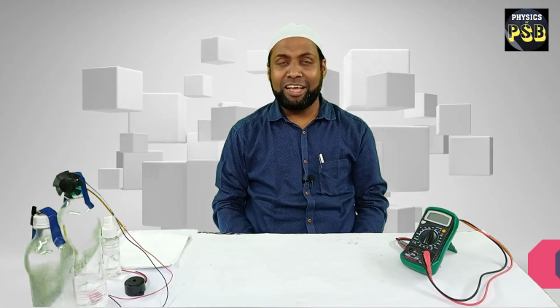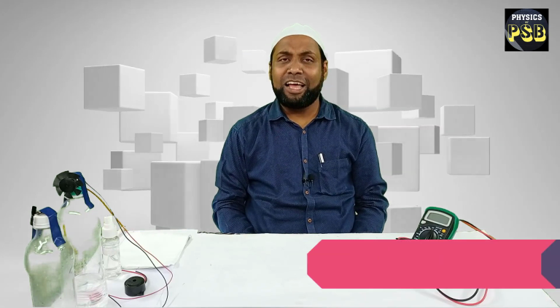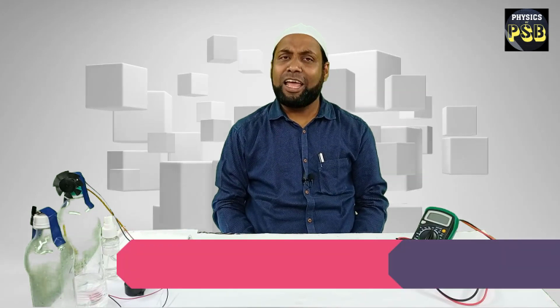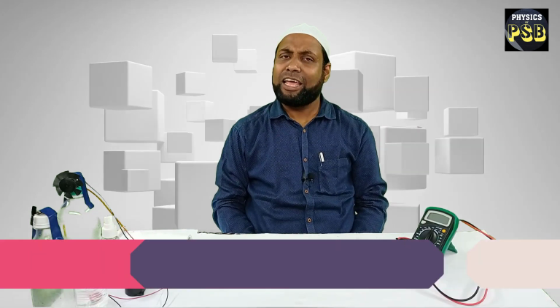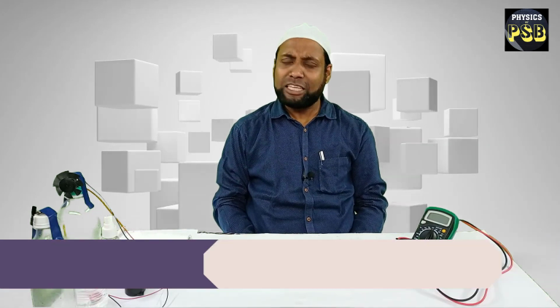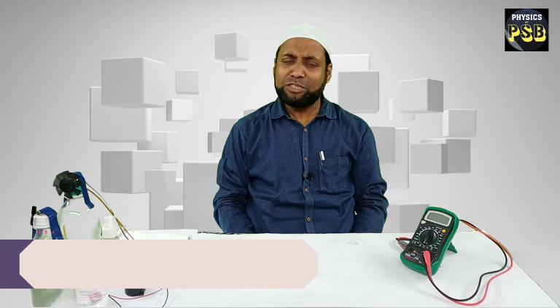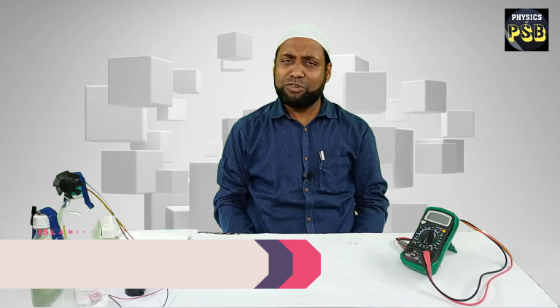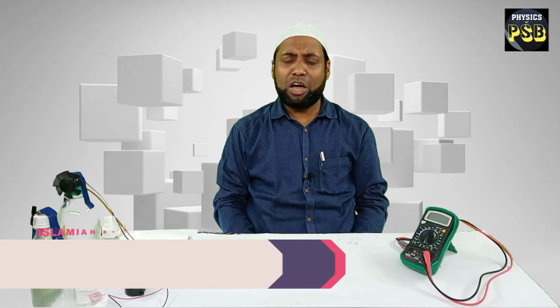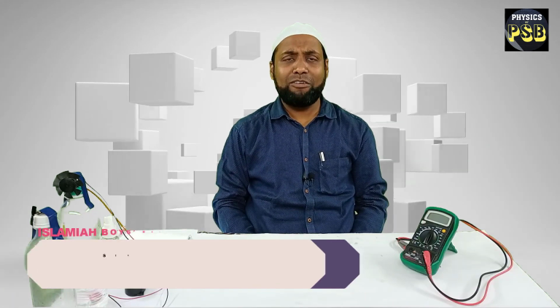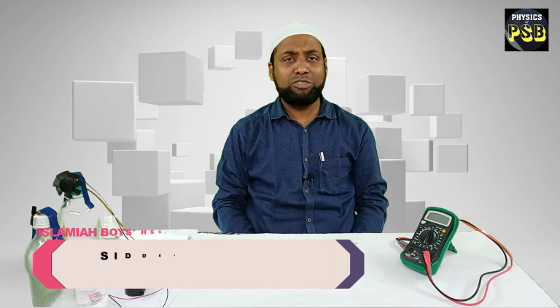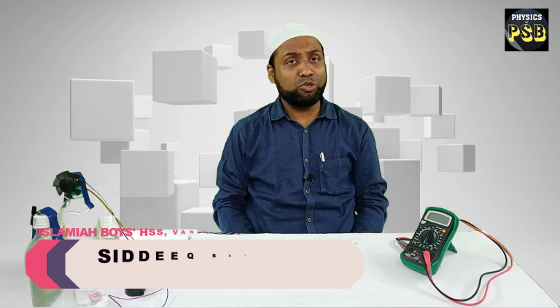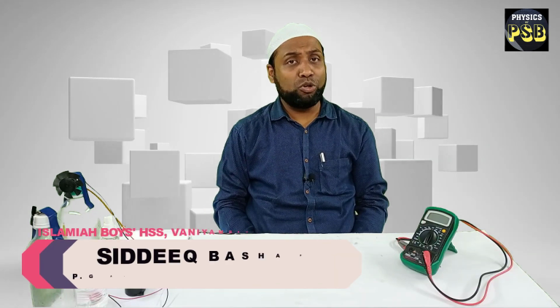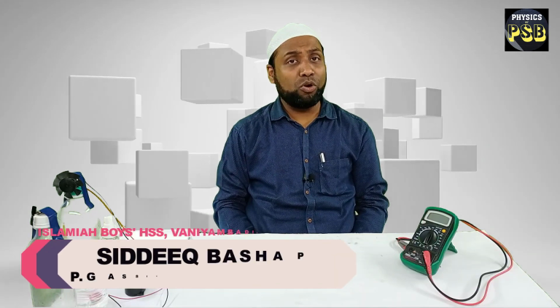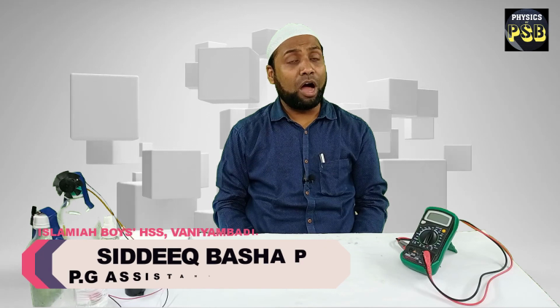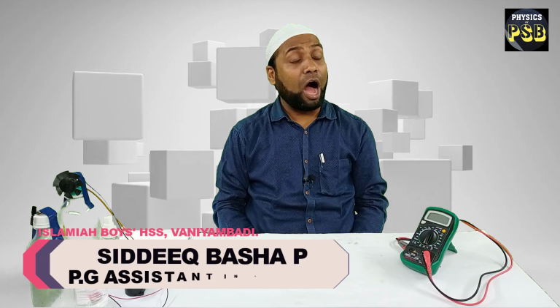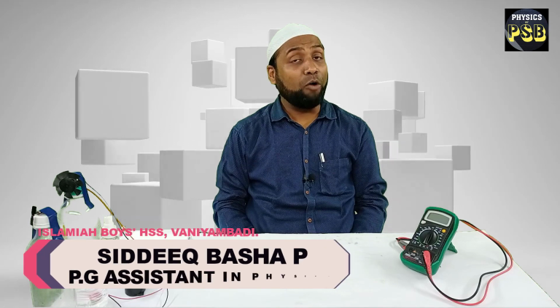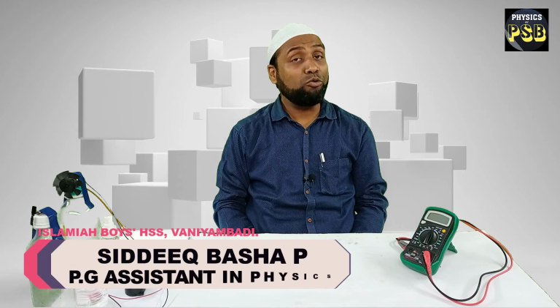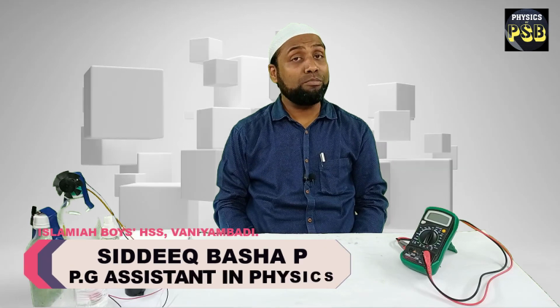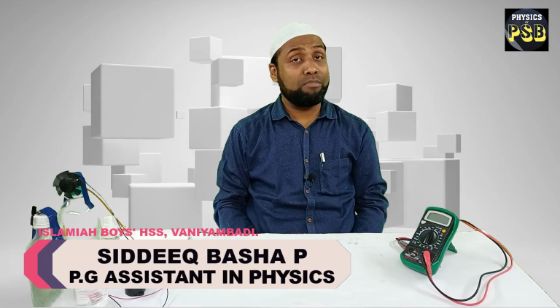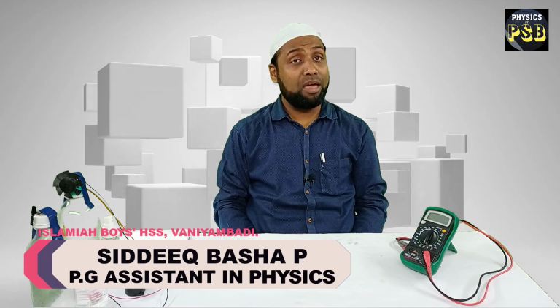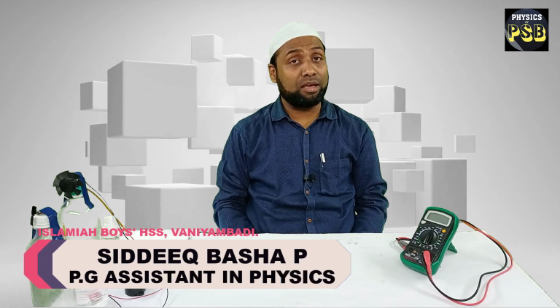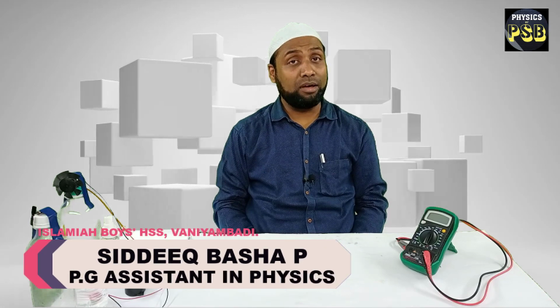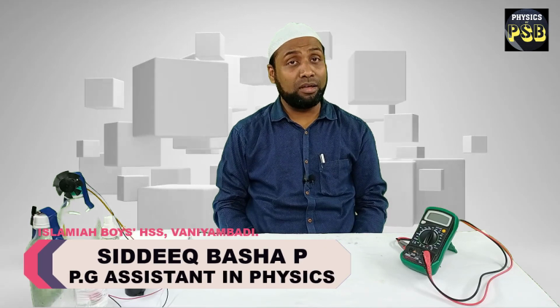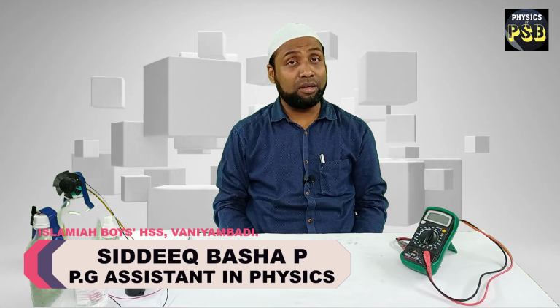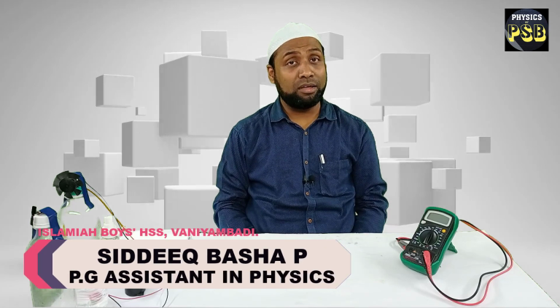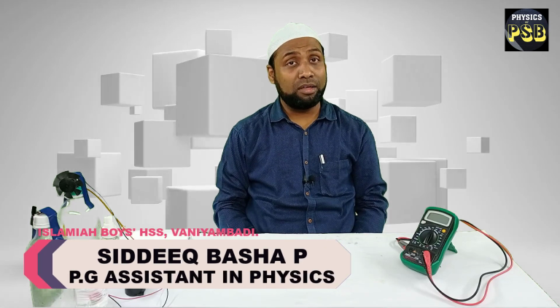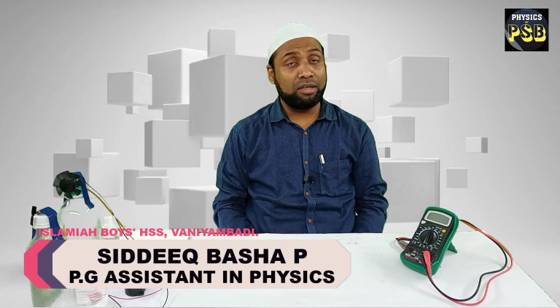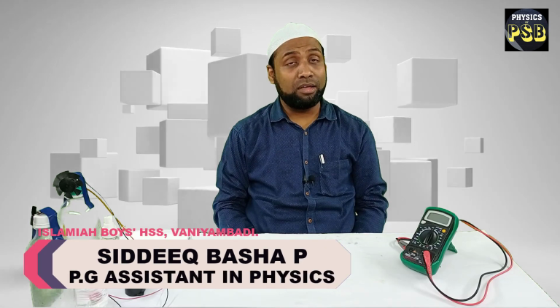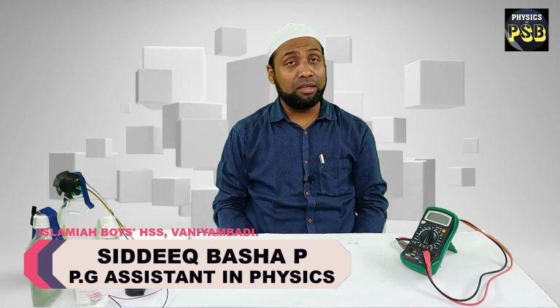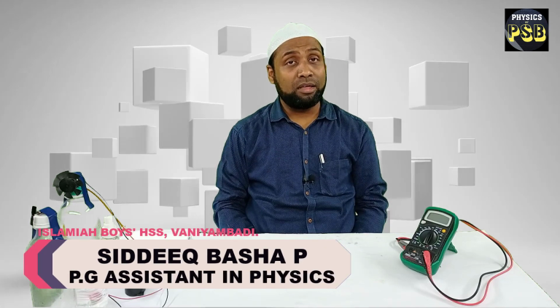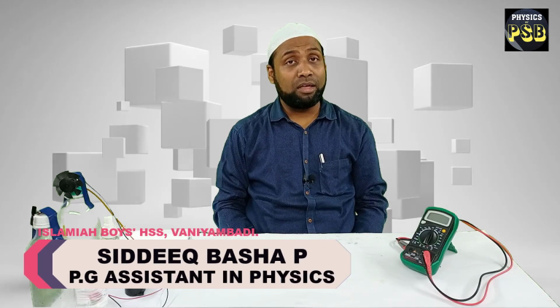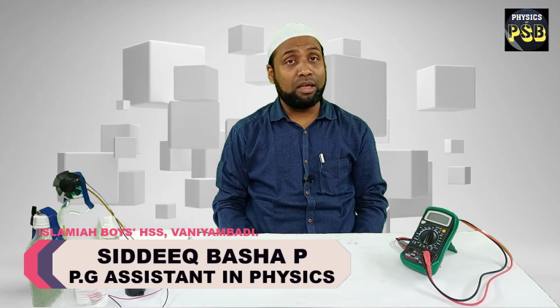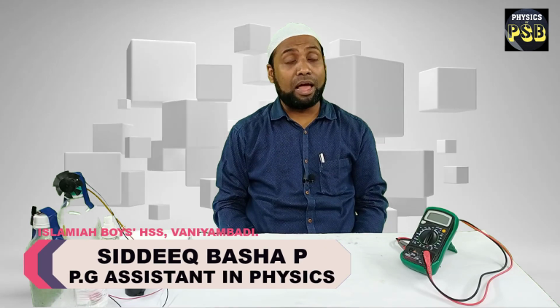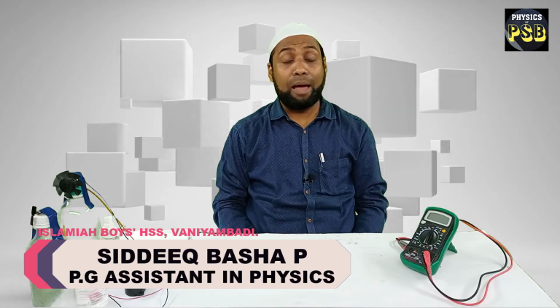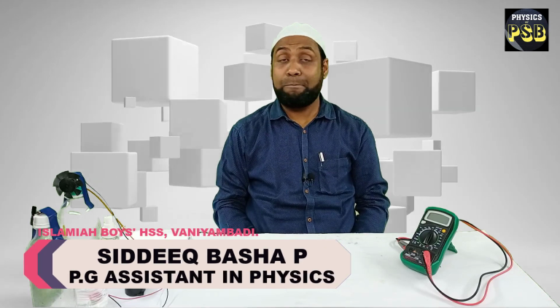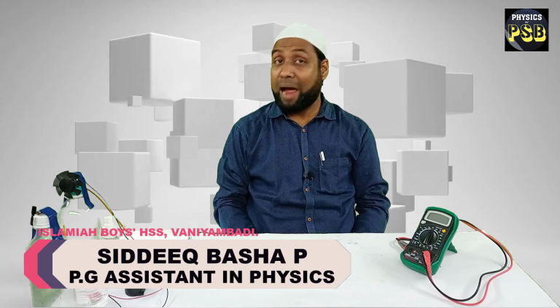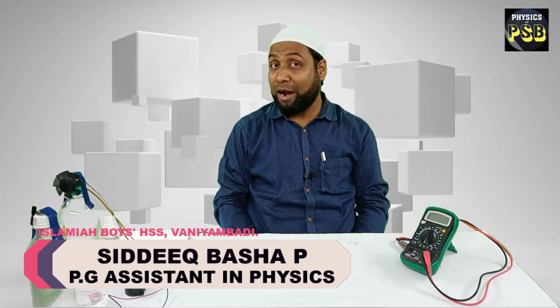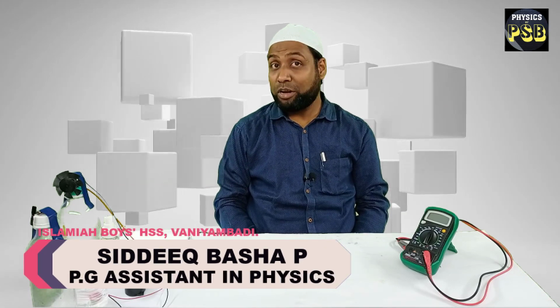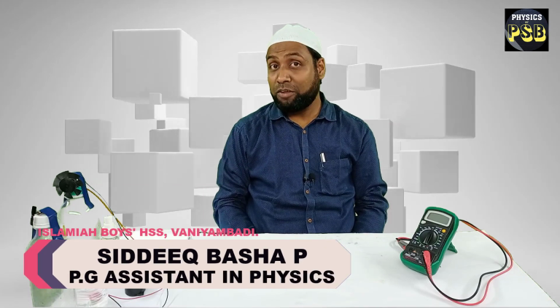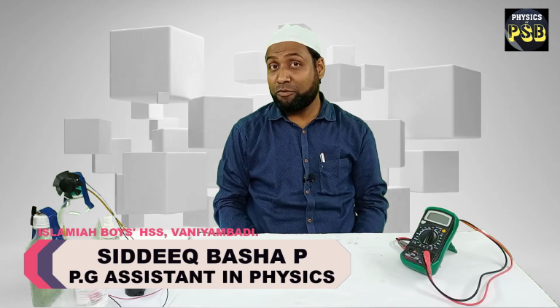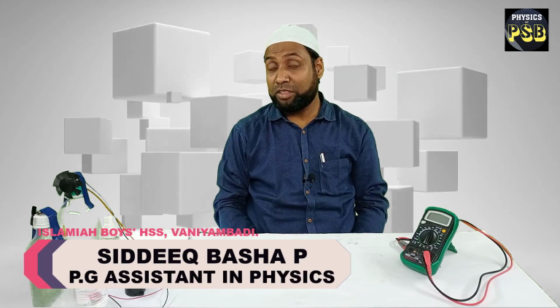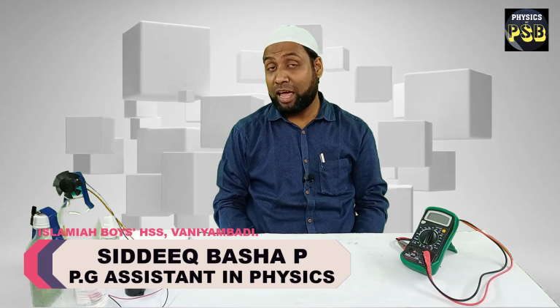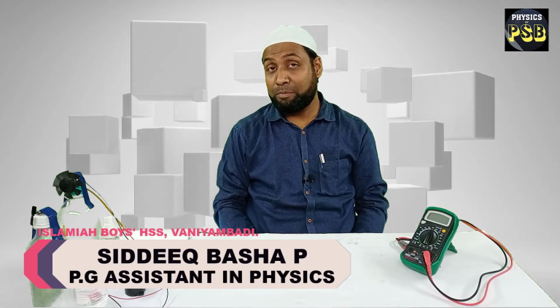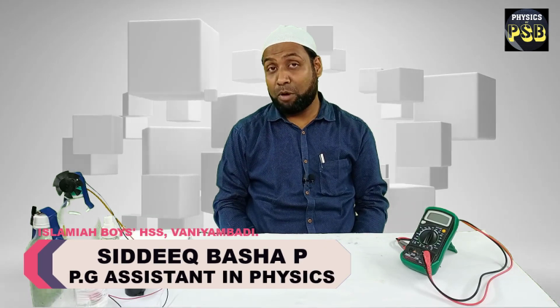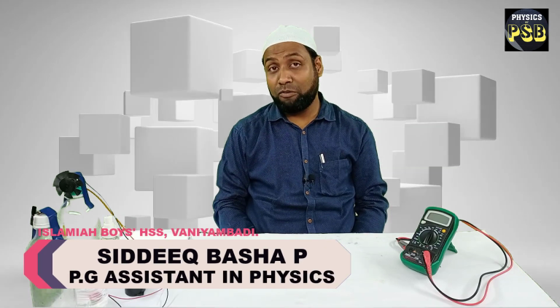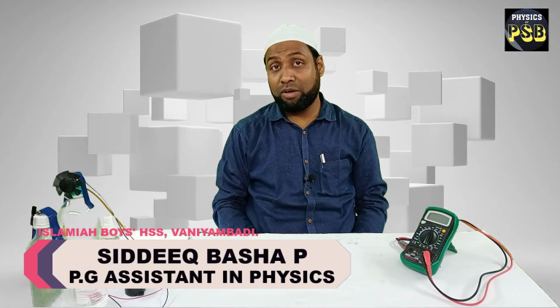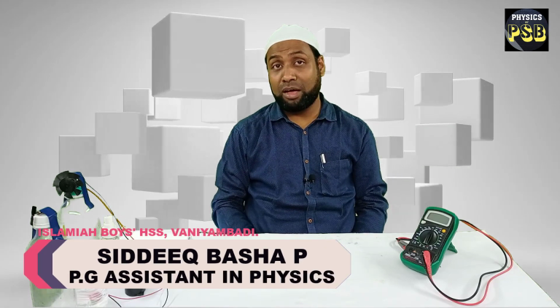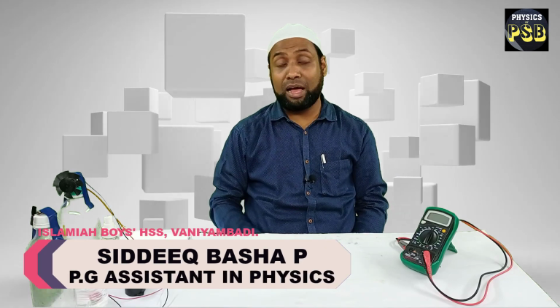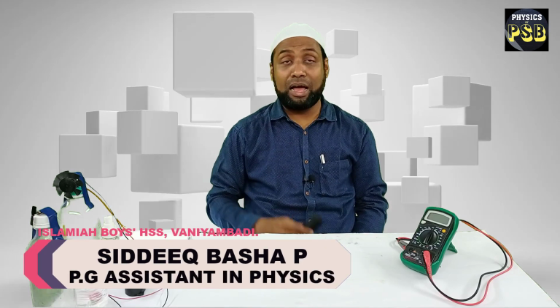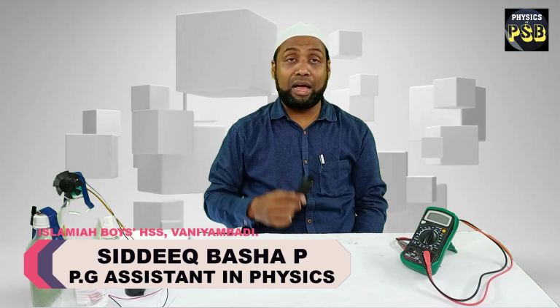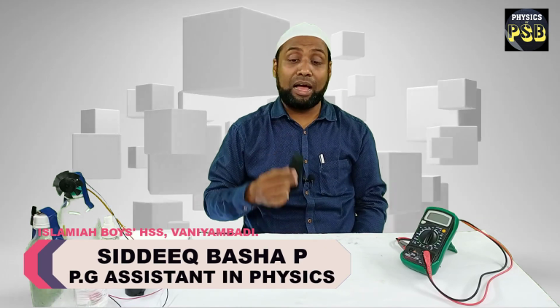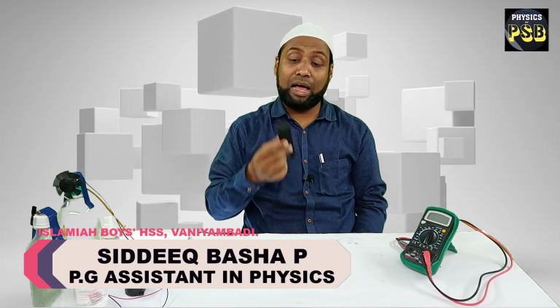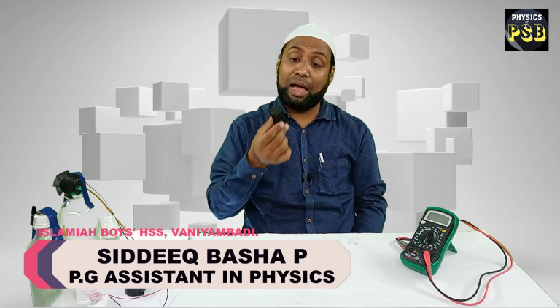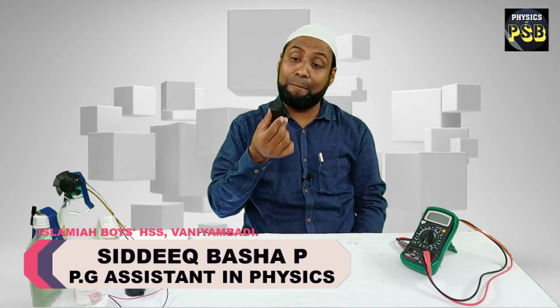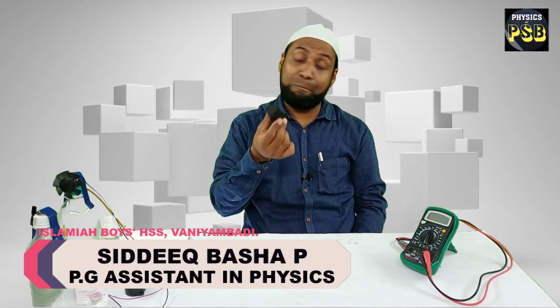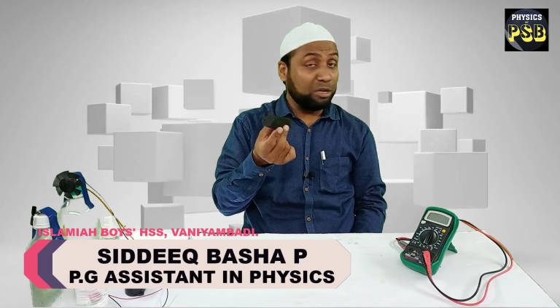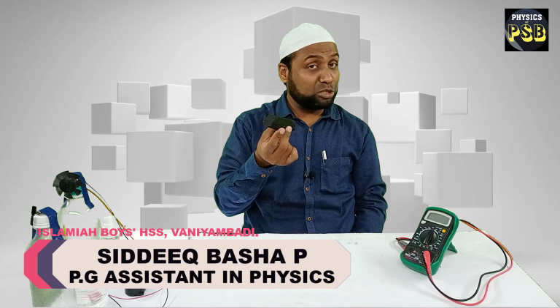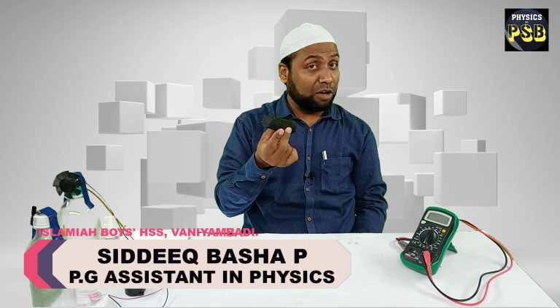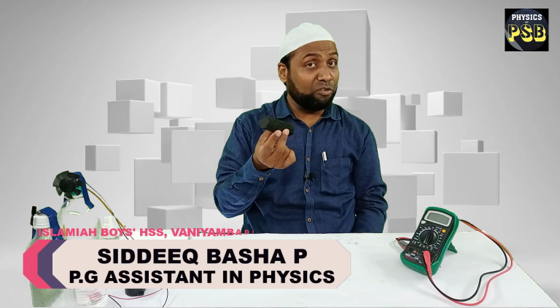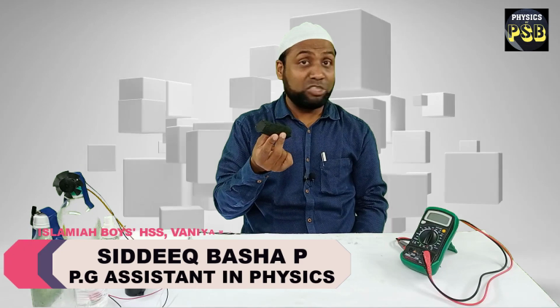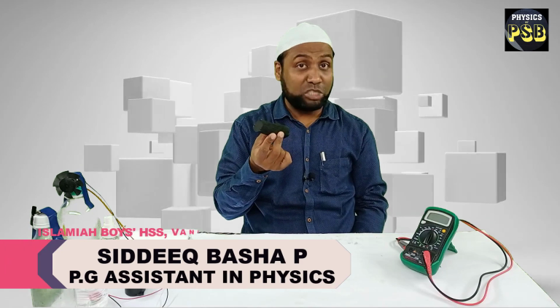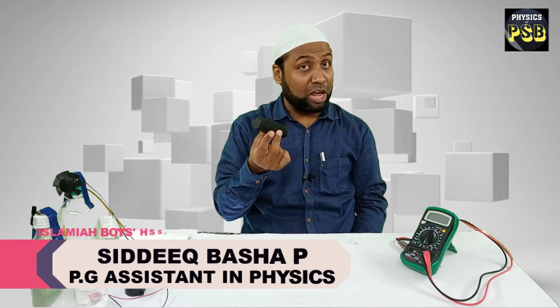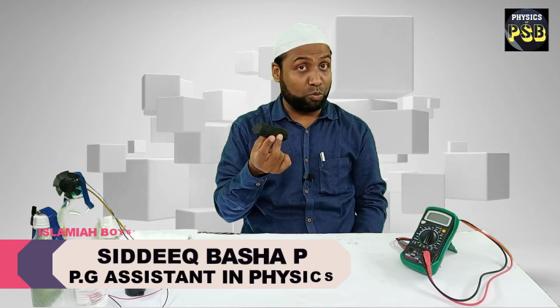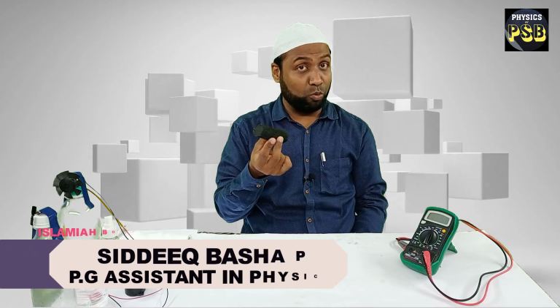In this video, I will show you how to make a battery with the help of a piece of charcoal.